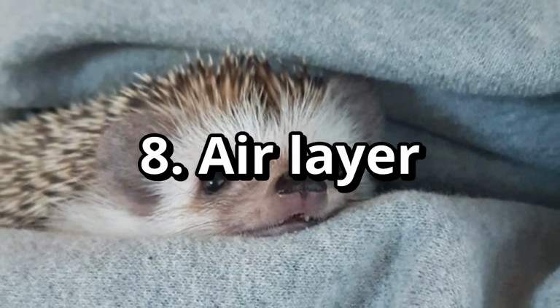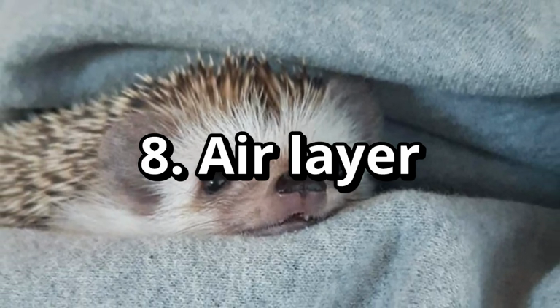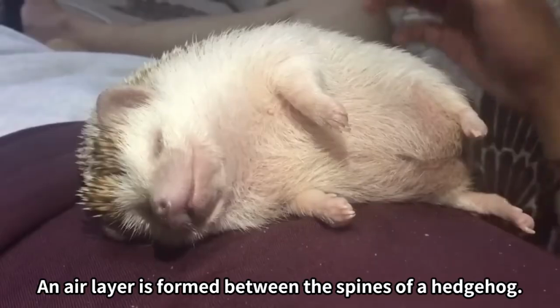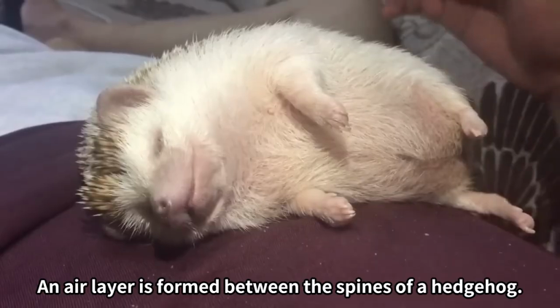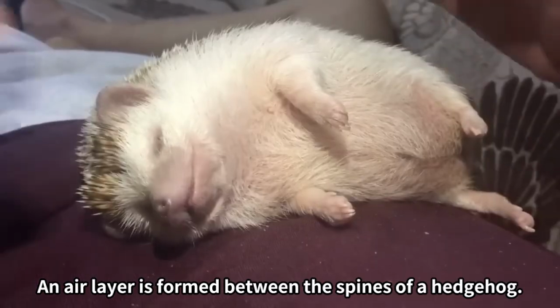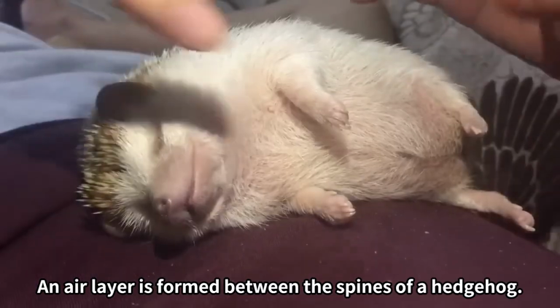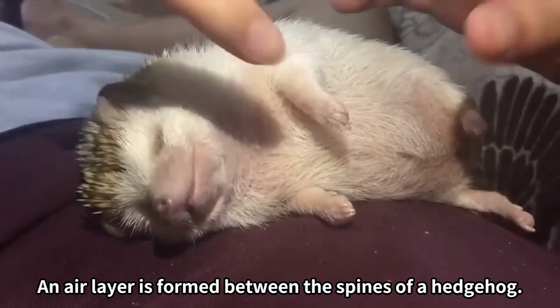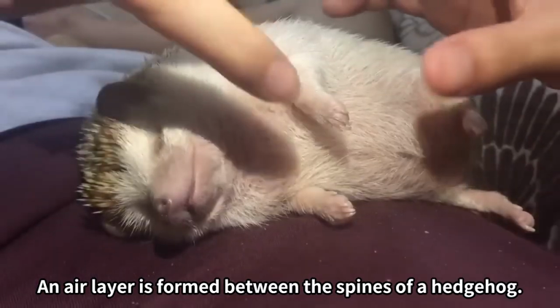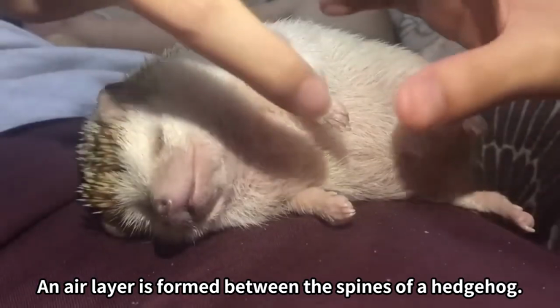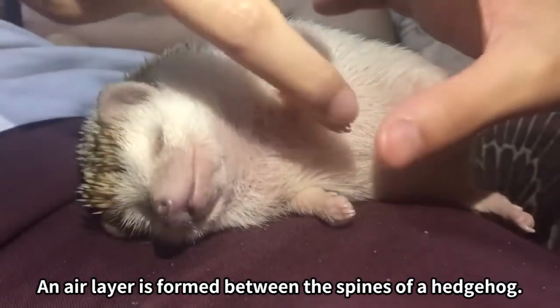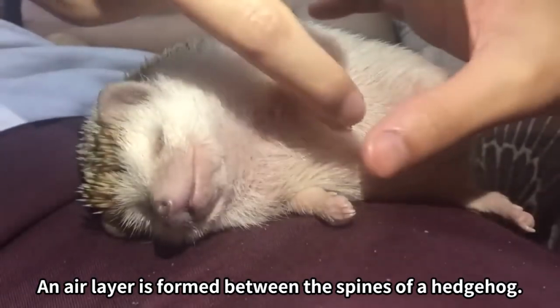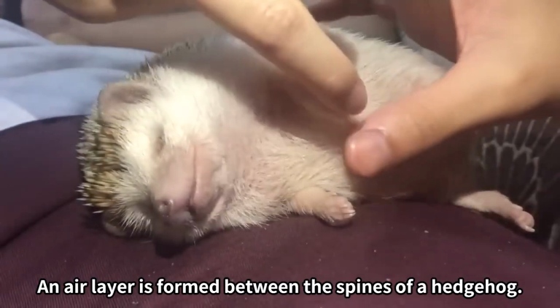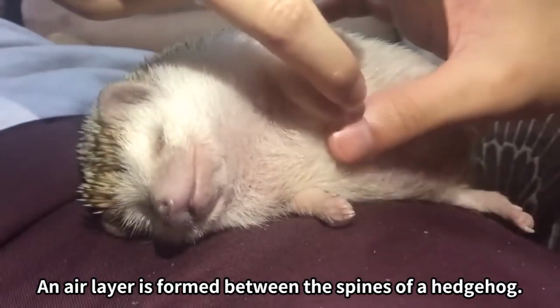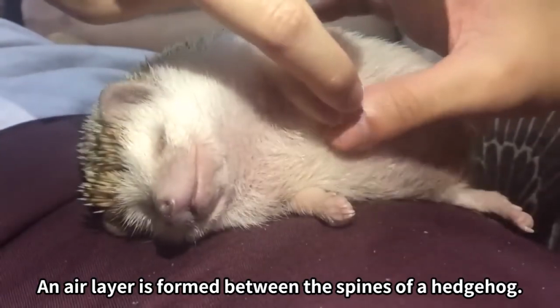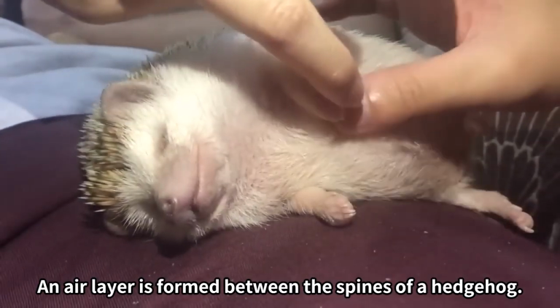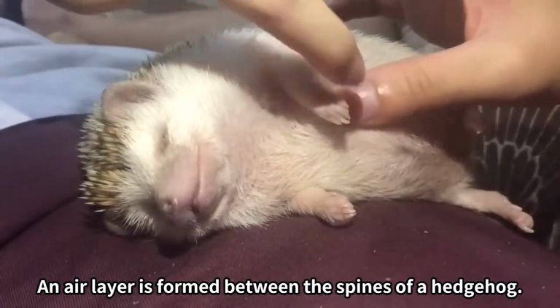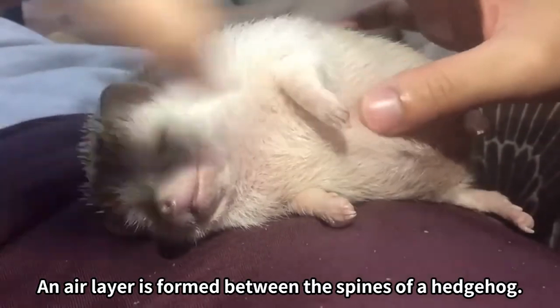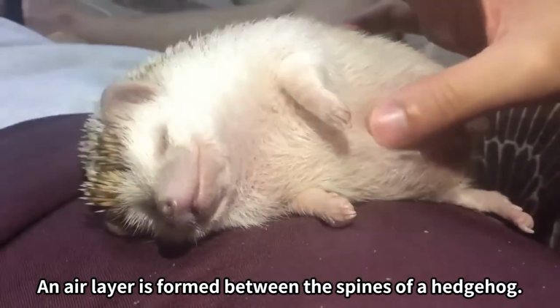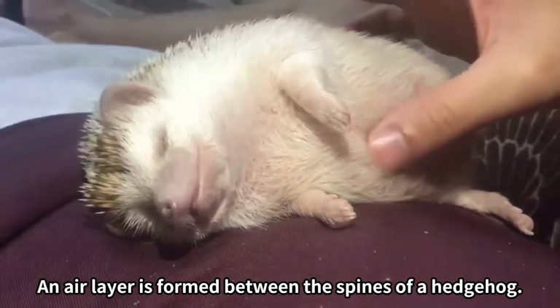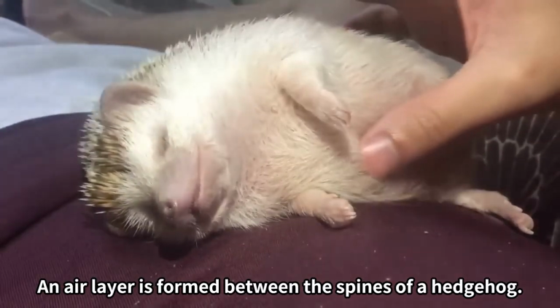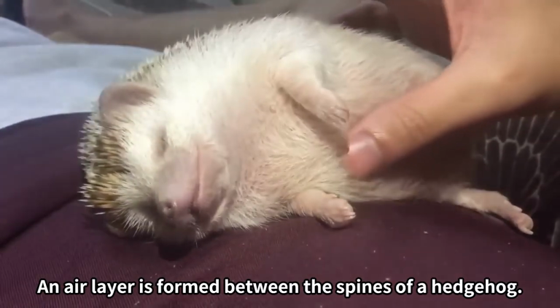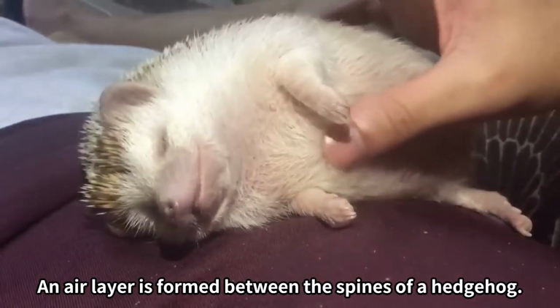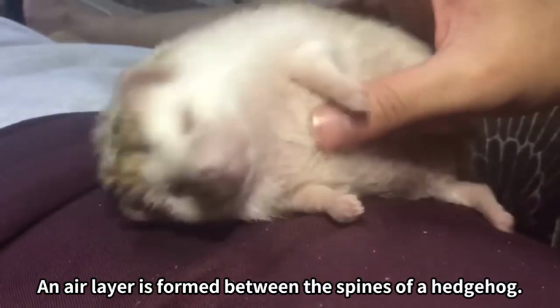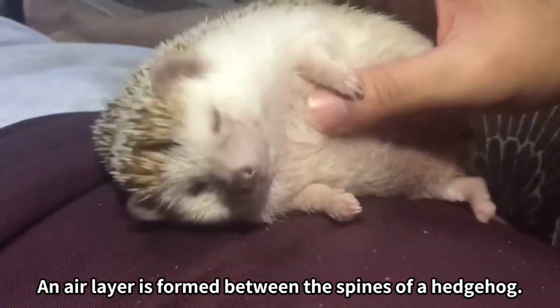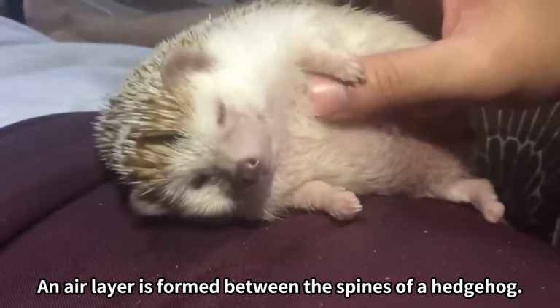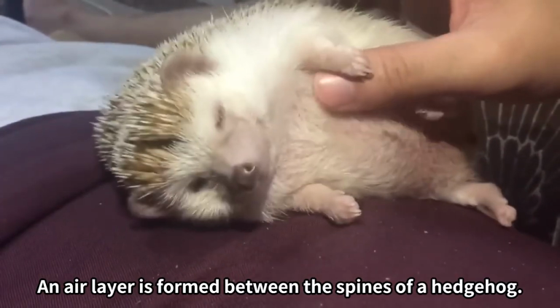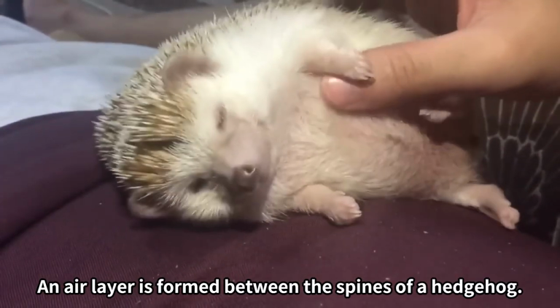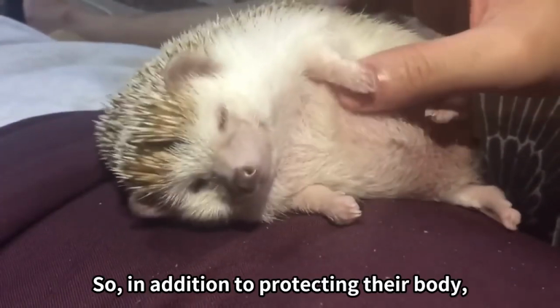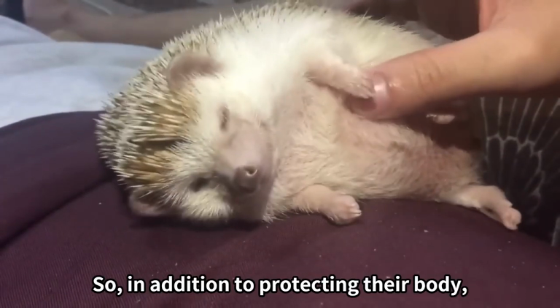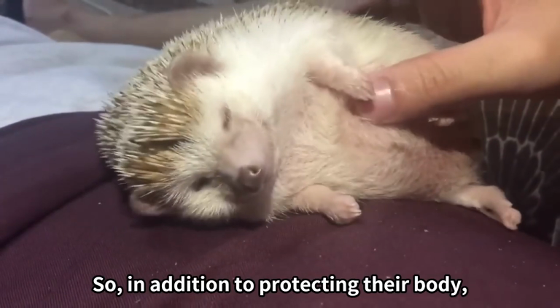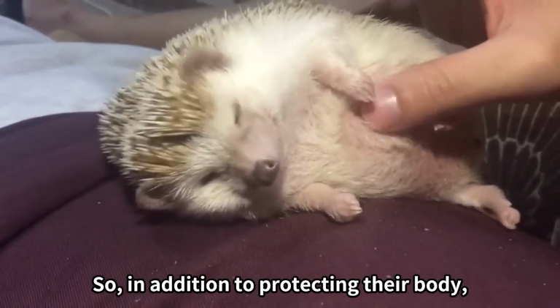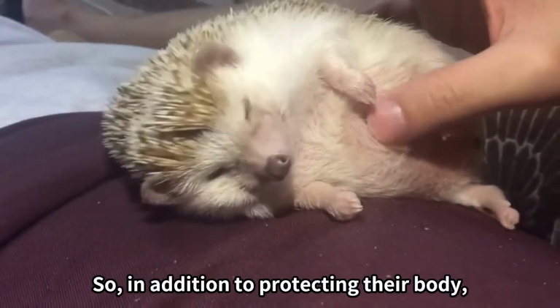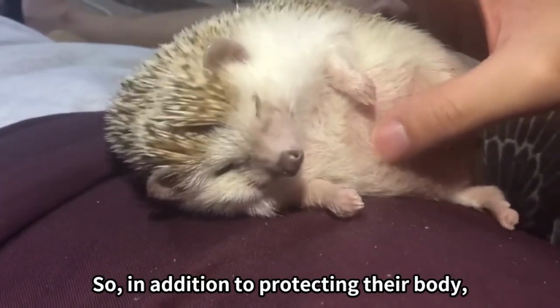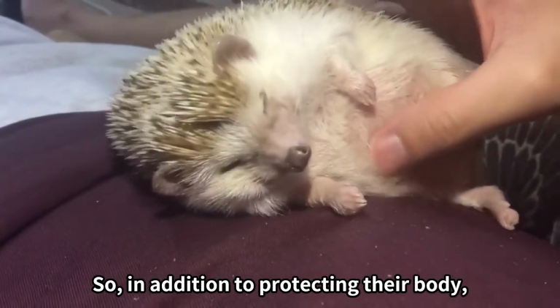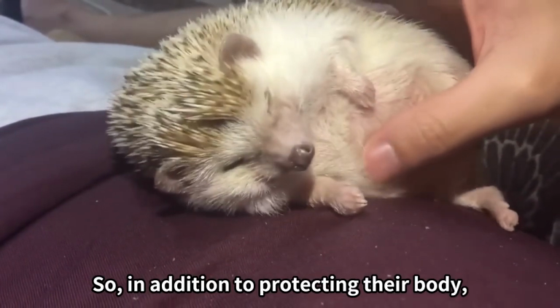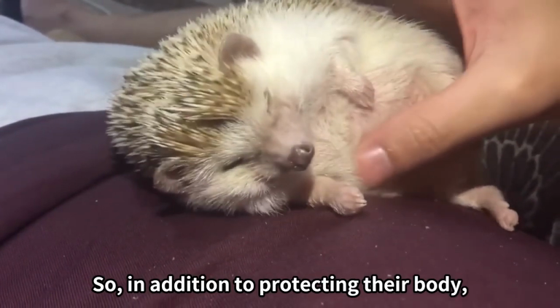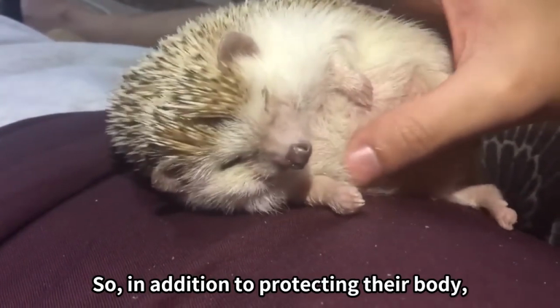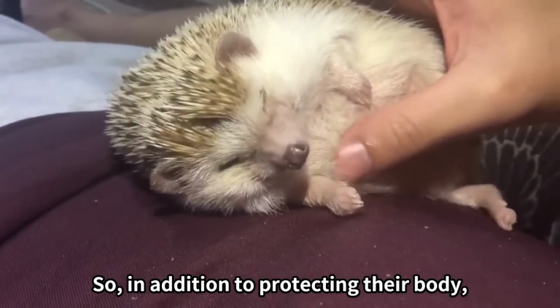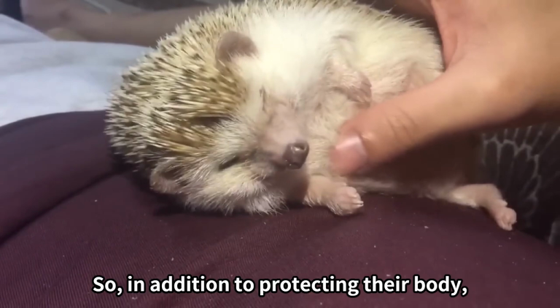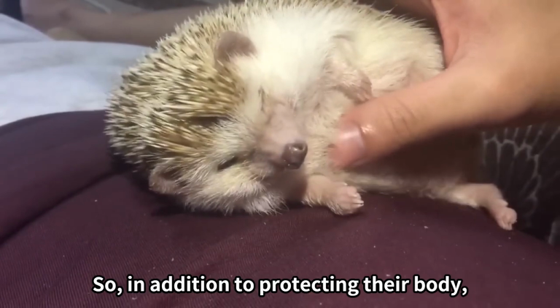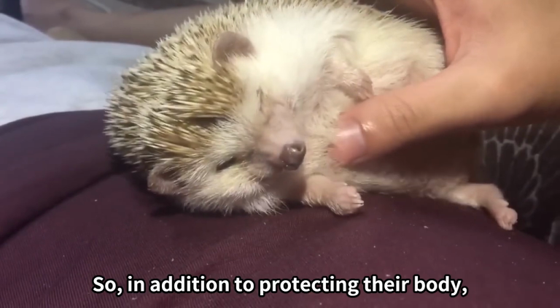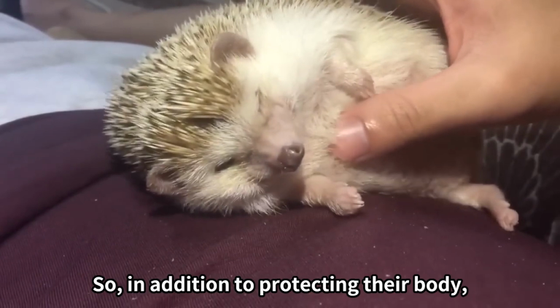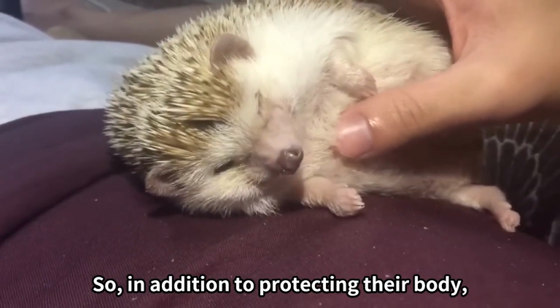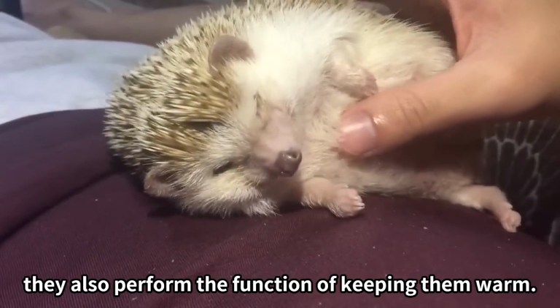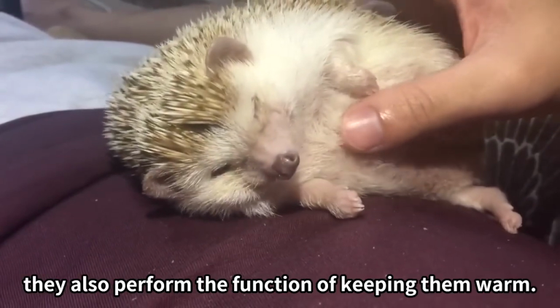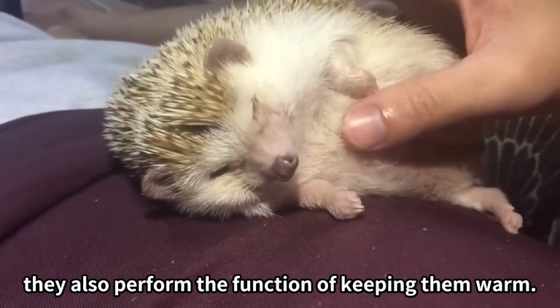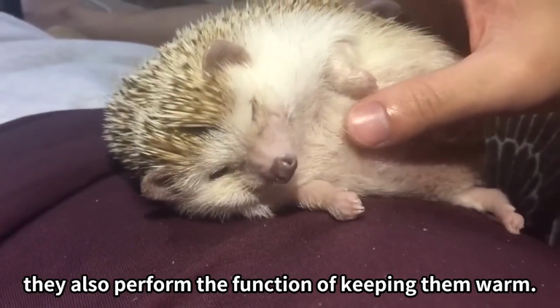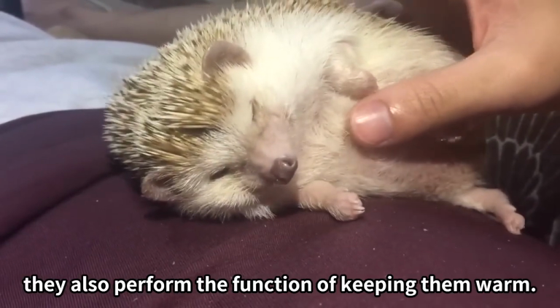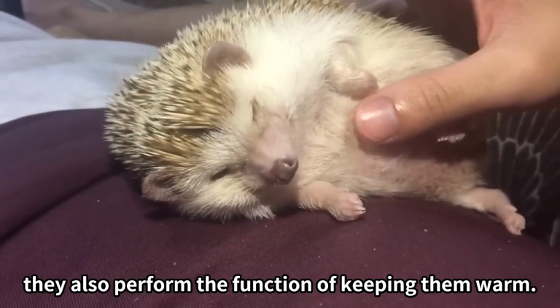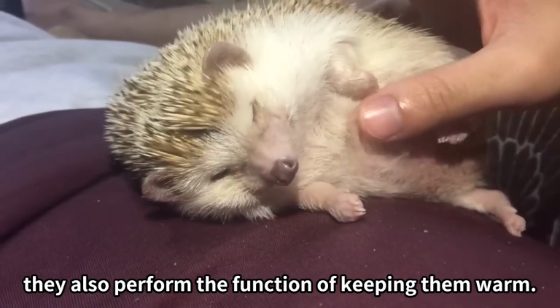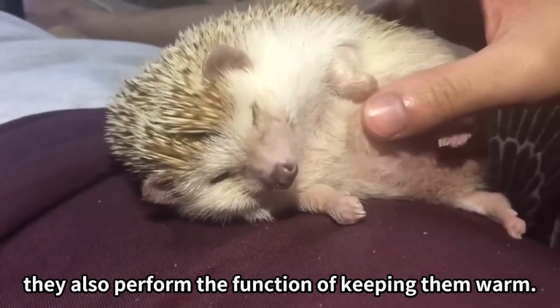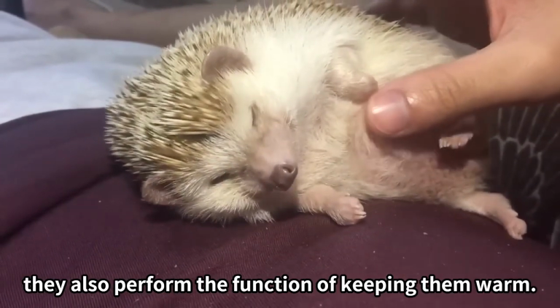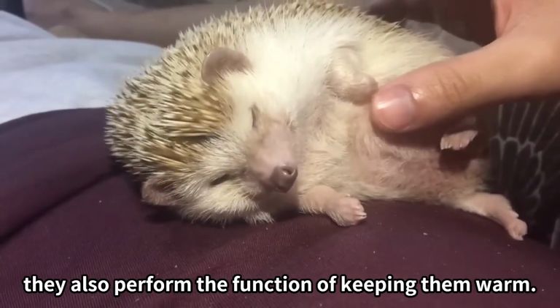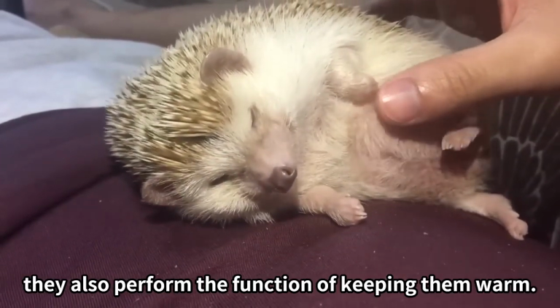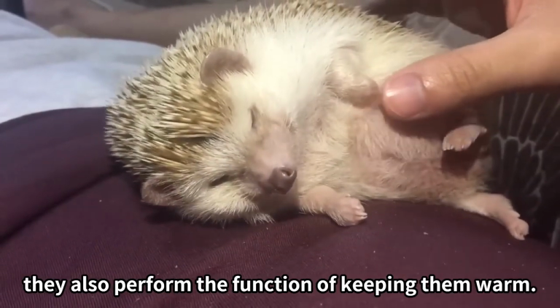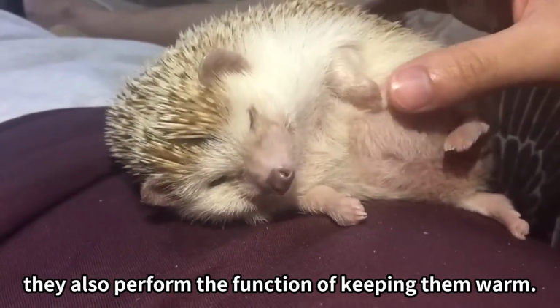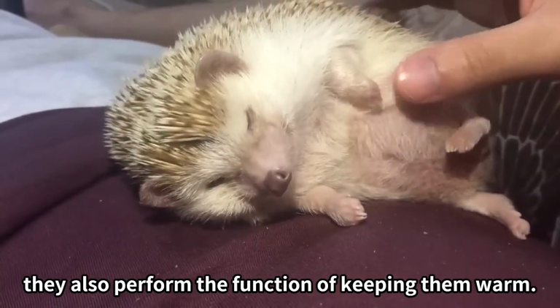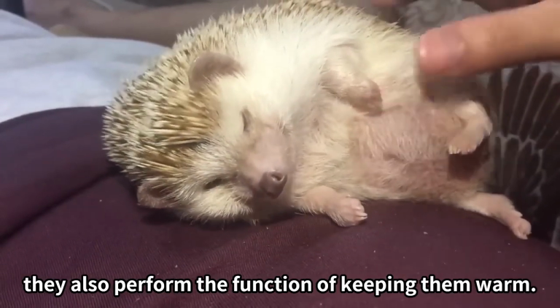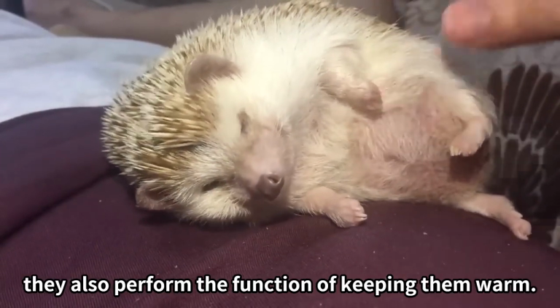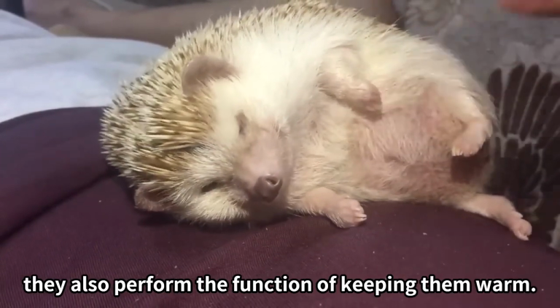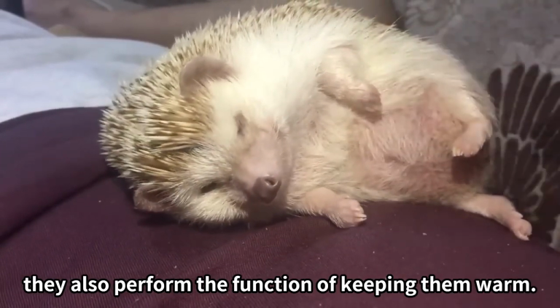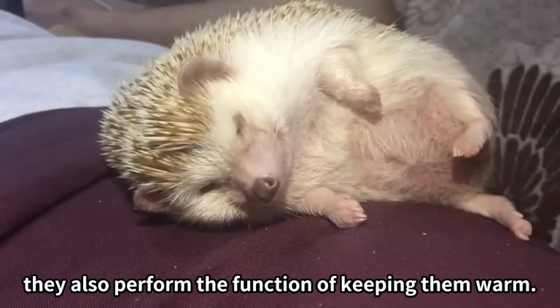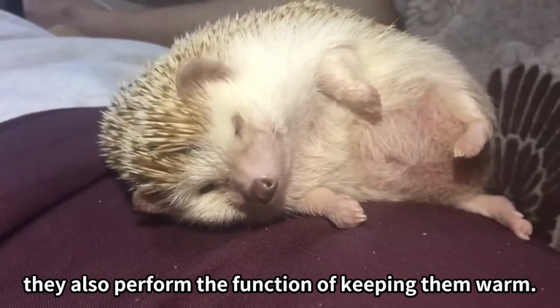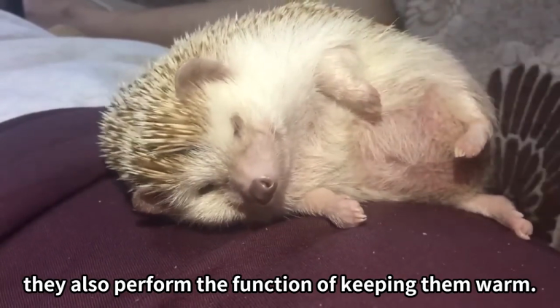An air layer is formed between the spines of a hedgehog, so in addition to protecting their body, they also perform the function of keeping them warm.